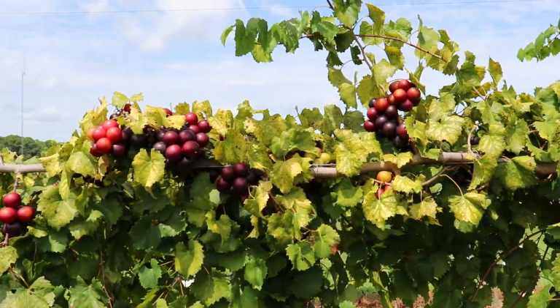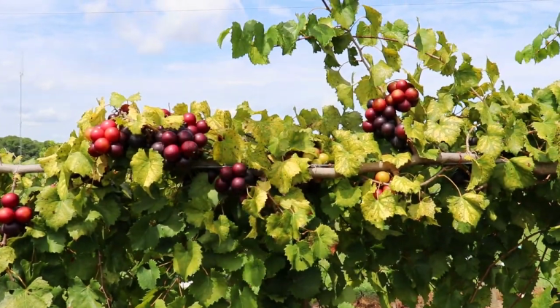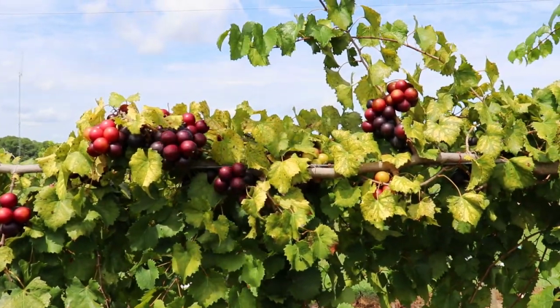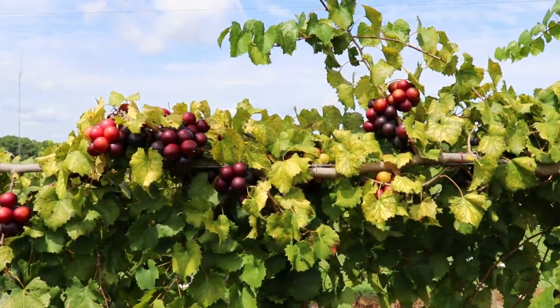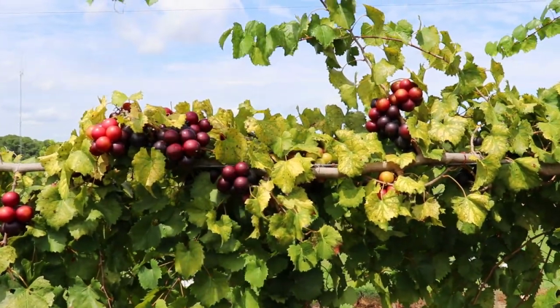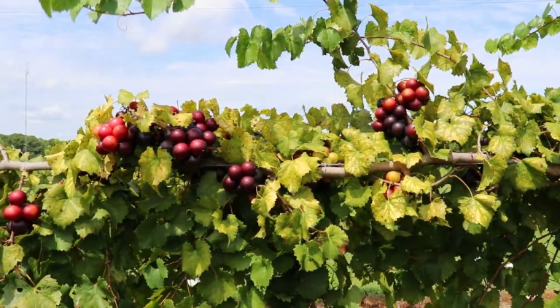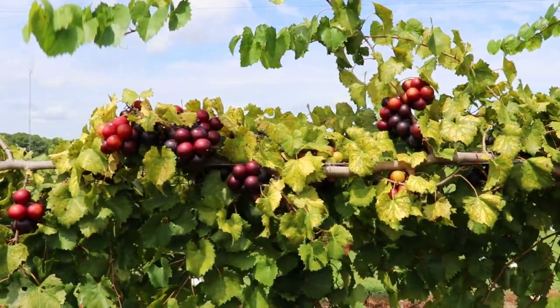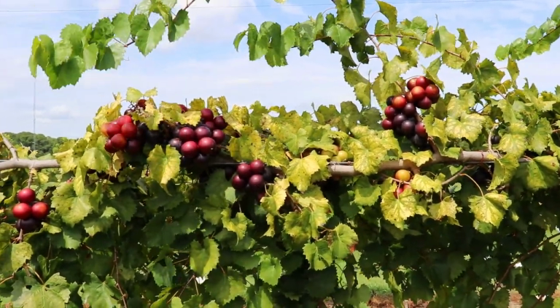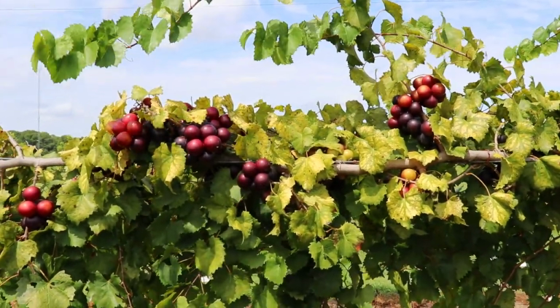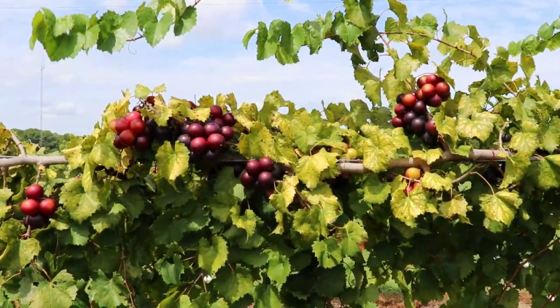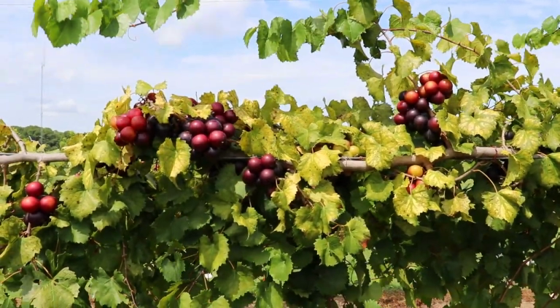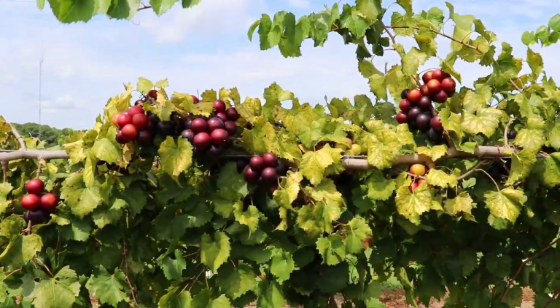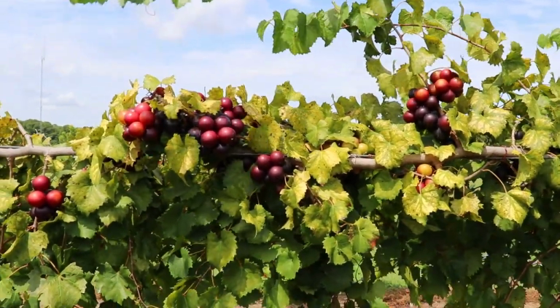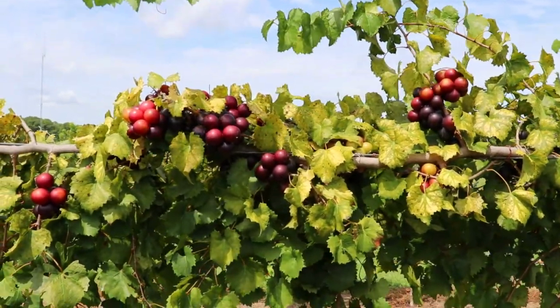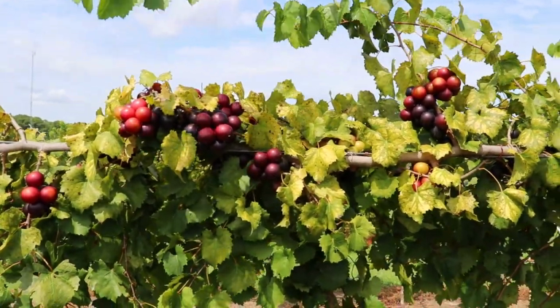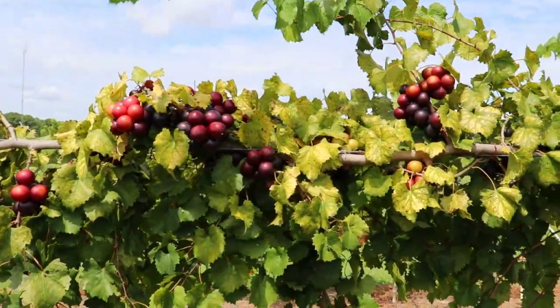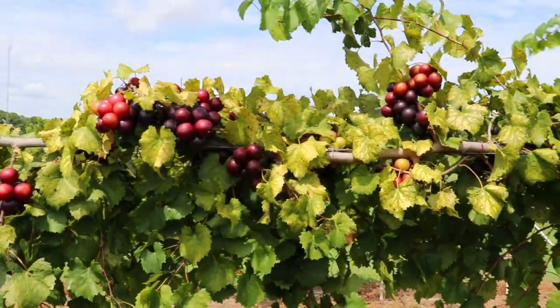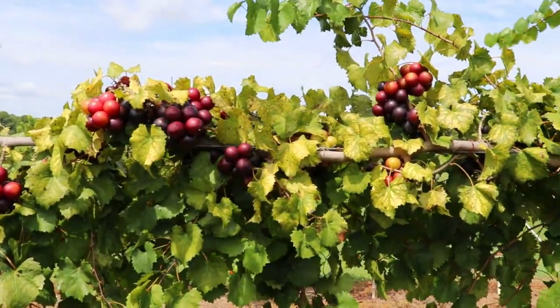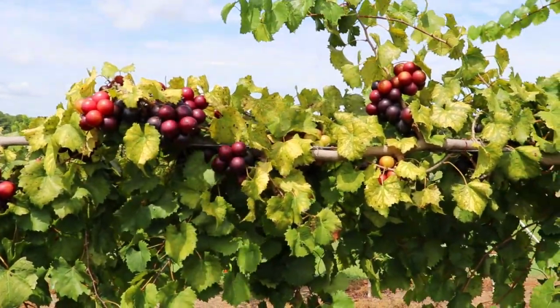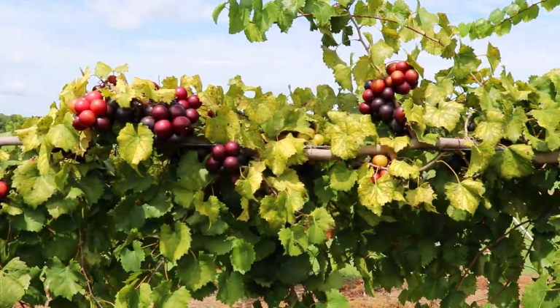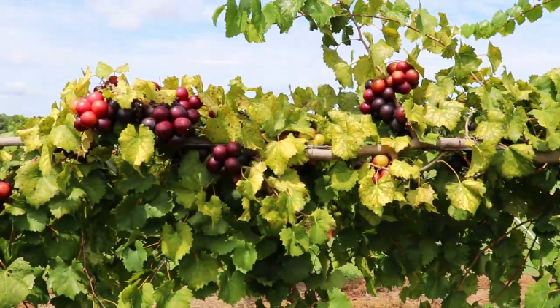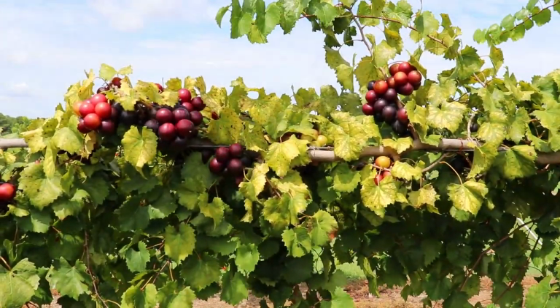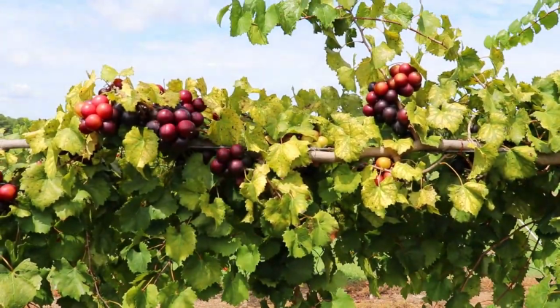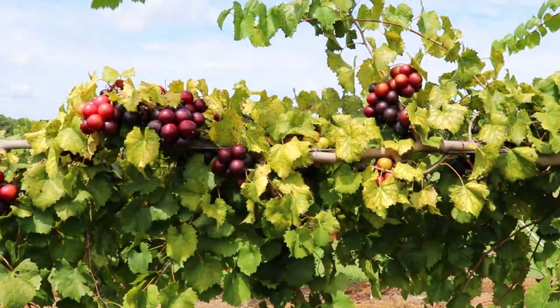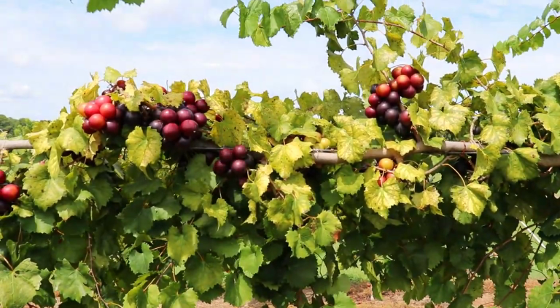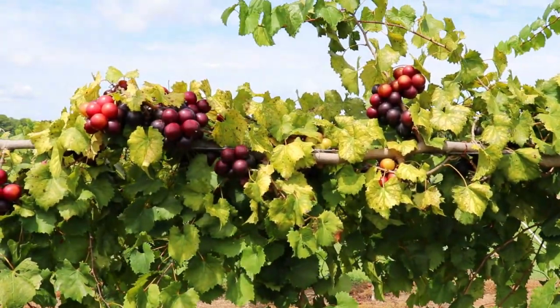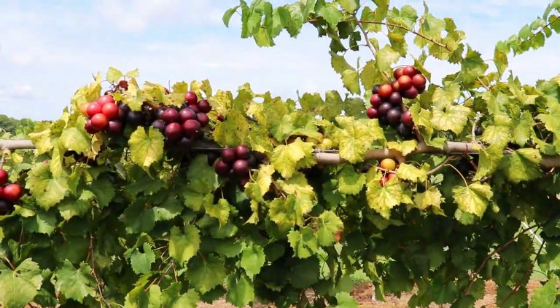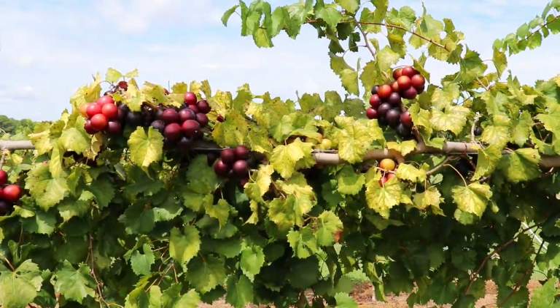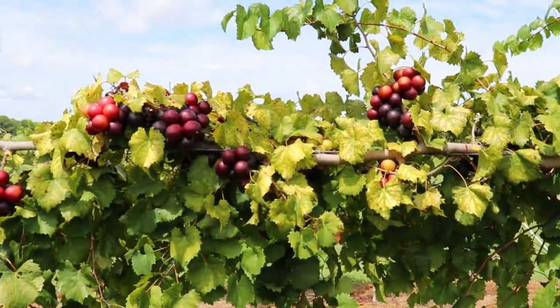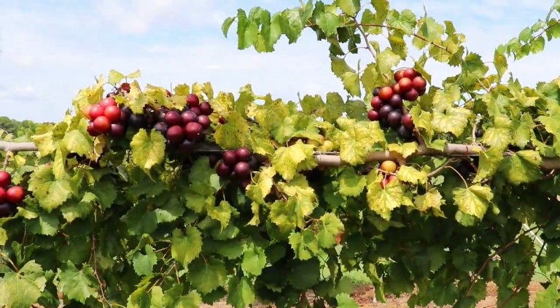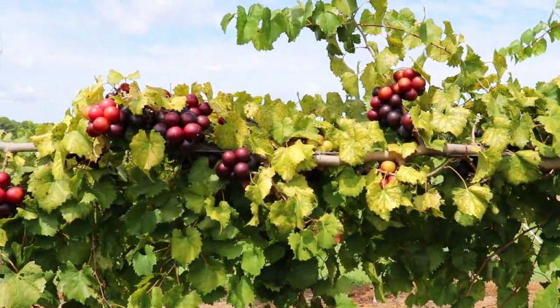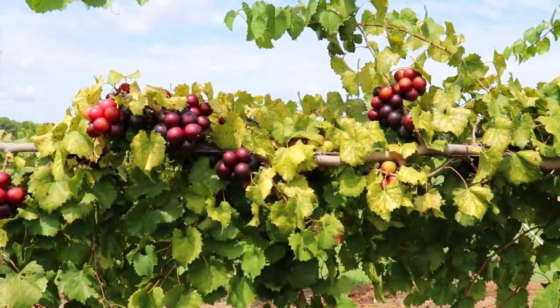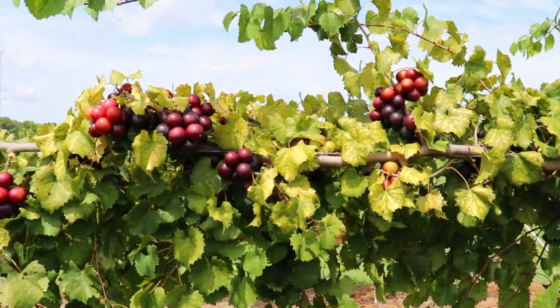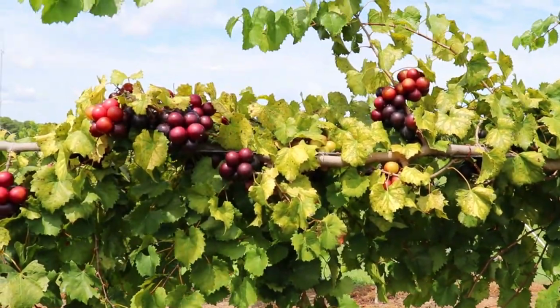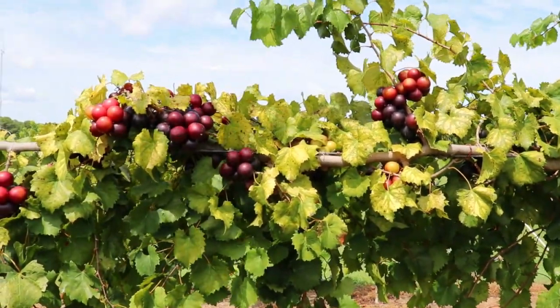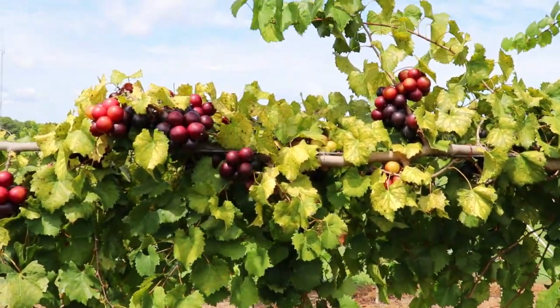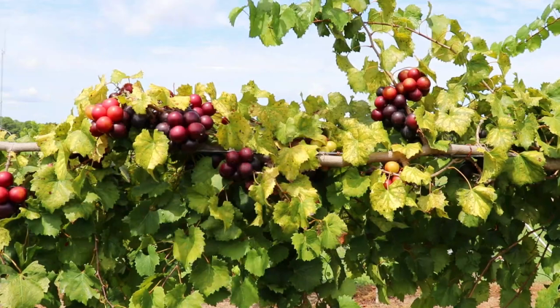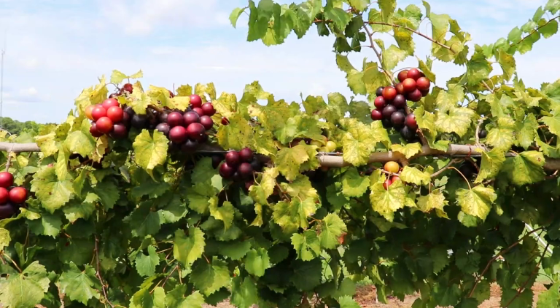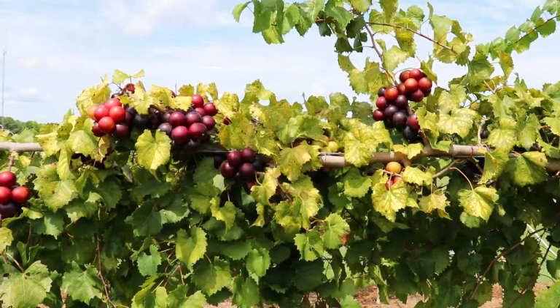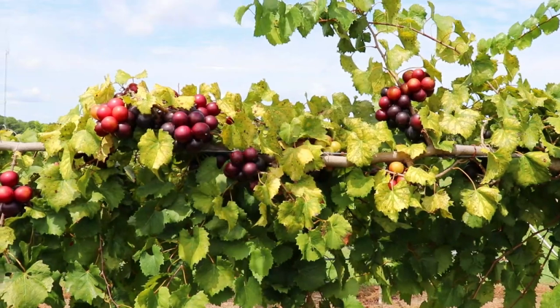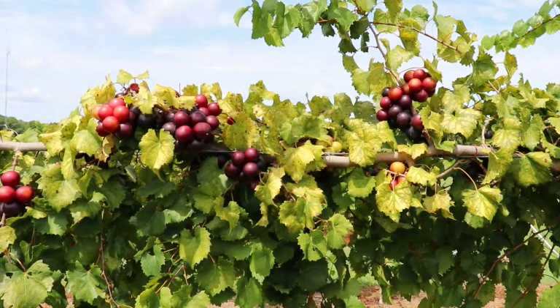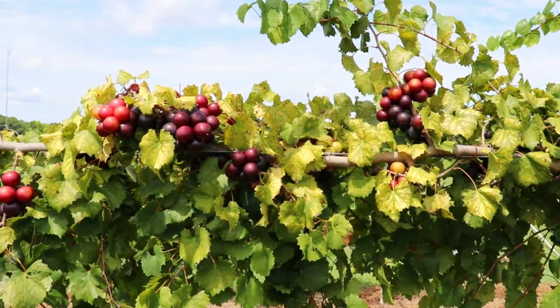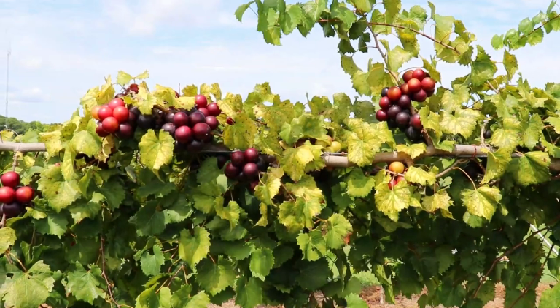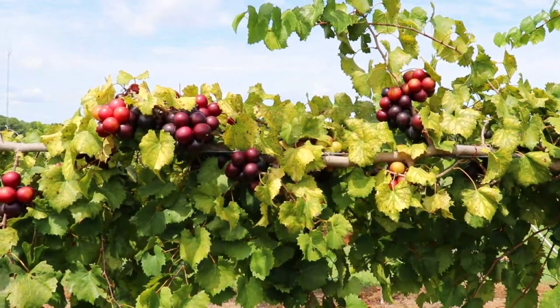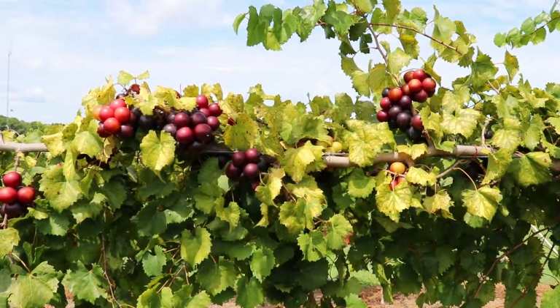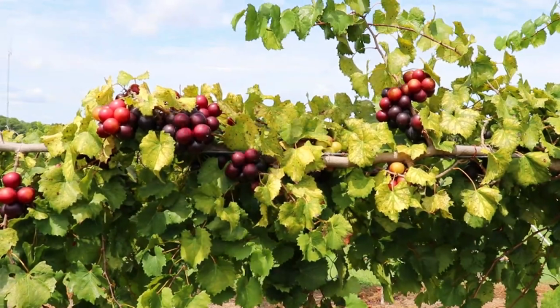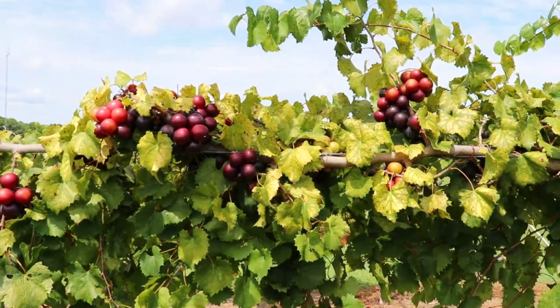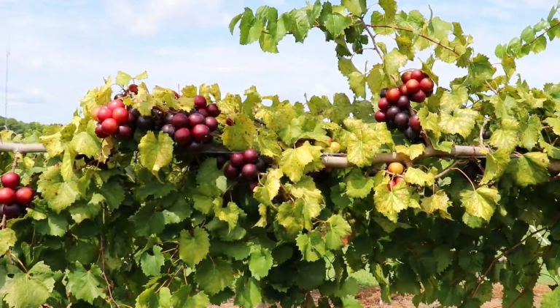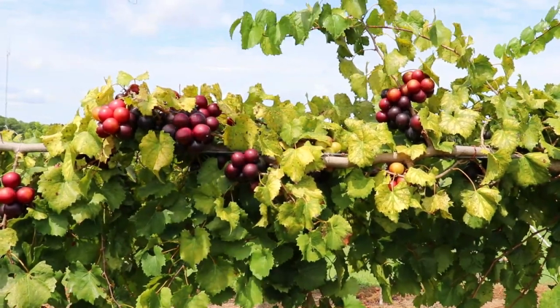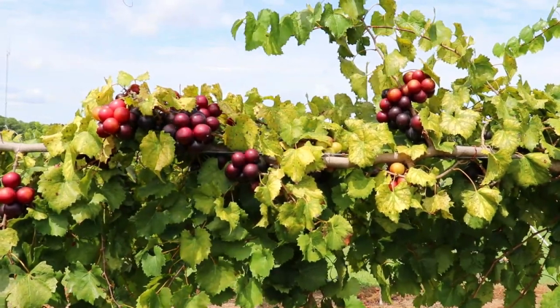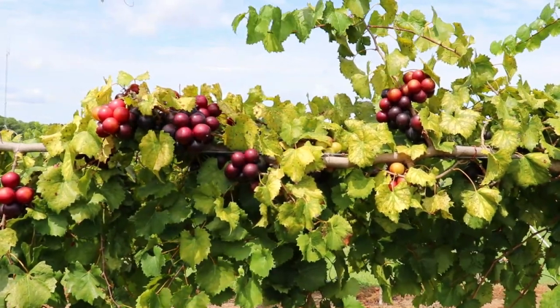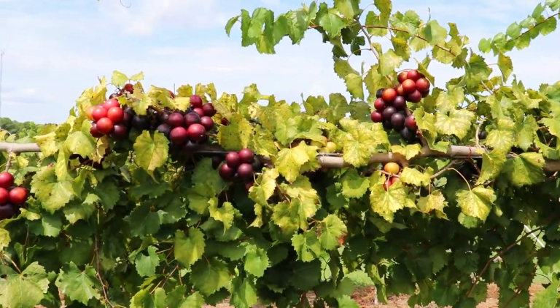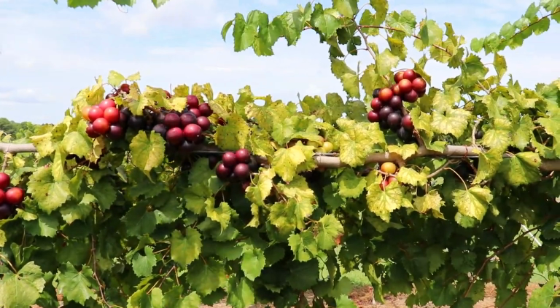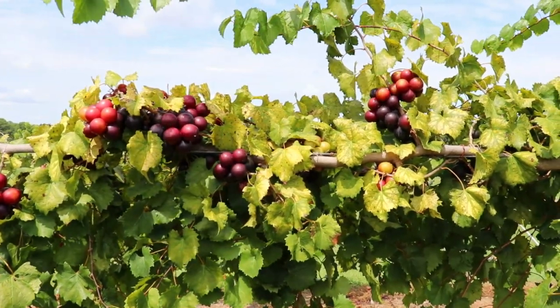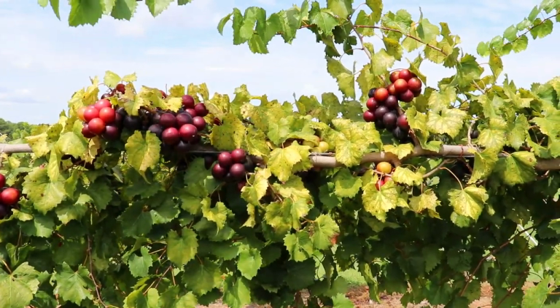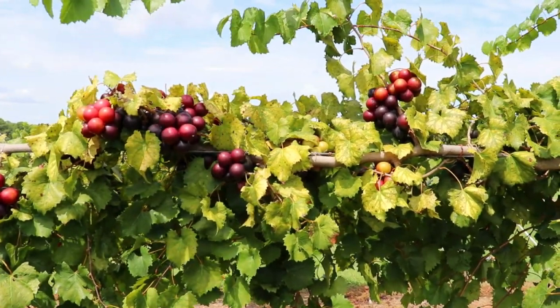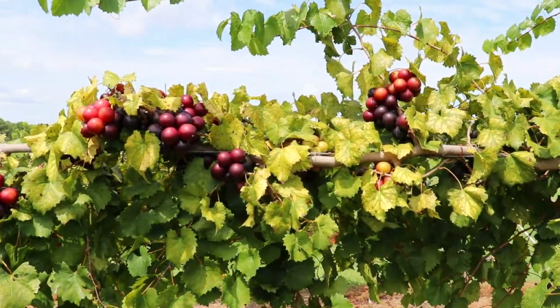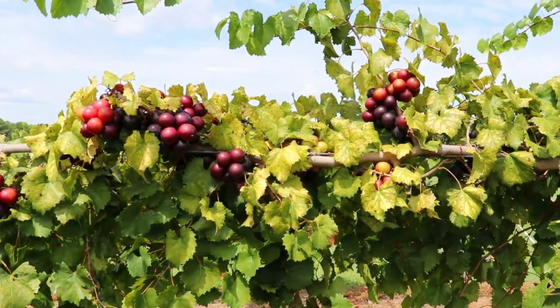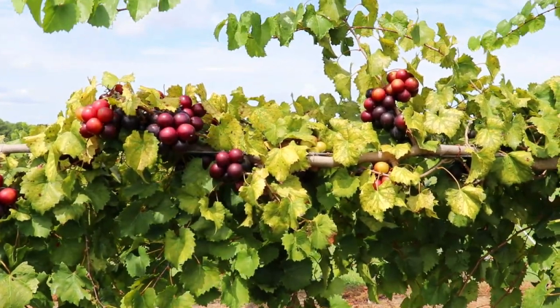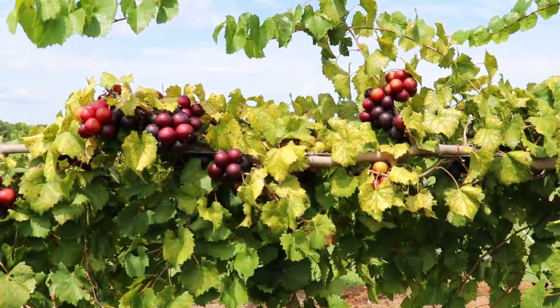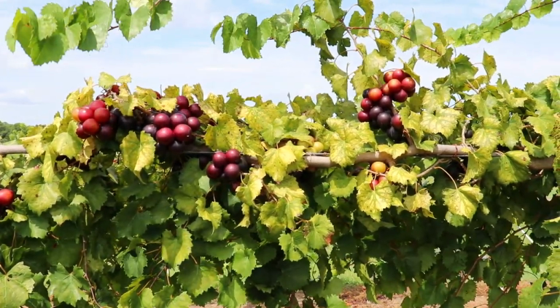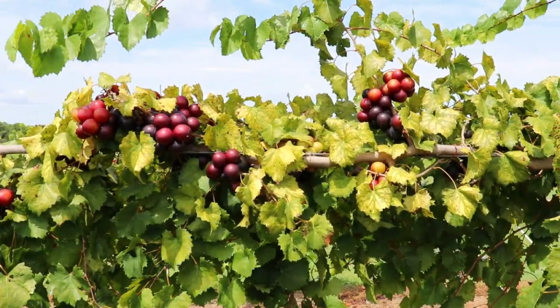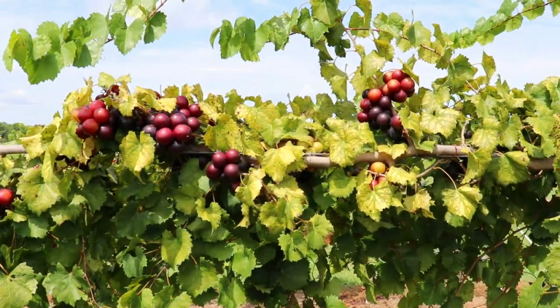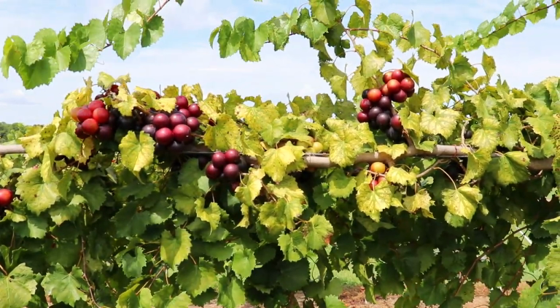What we're going to be looking at now is three very large black muscadines. We're going to look at Supreme, Majesty, and Pawk.